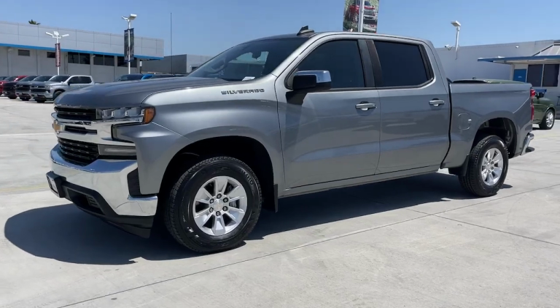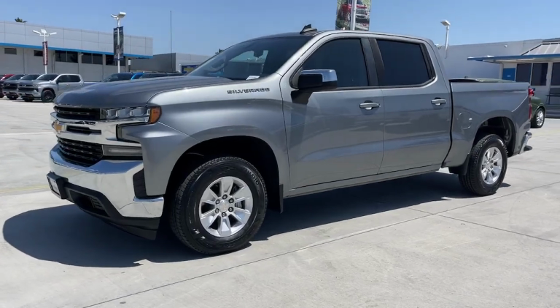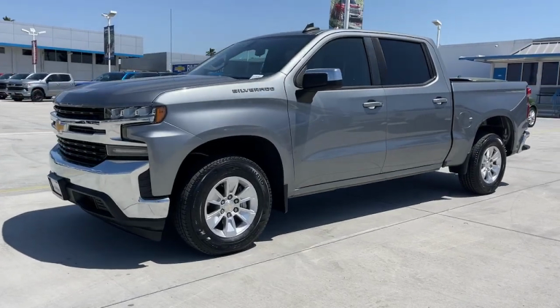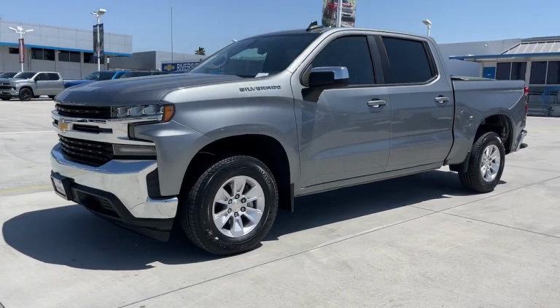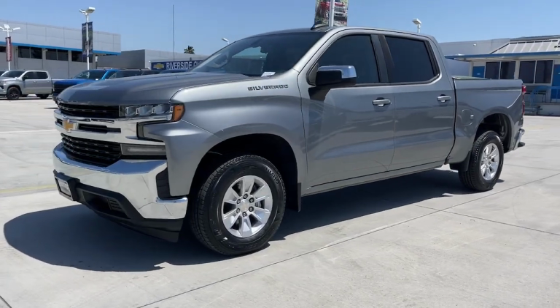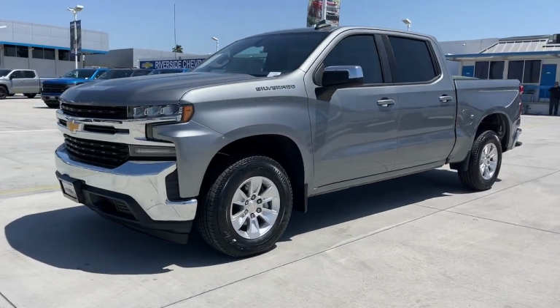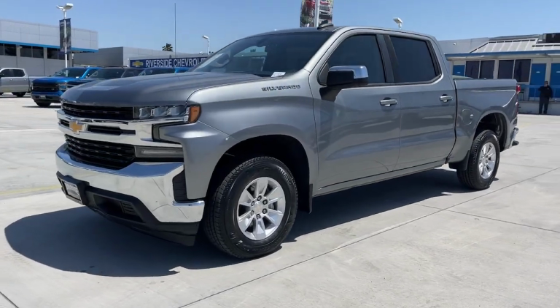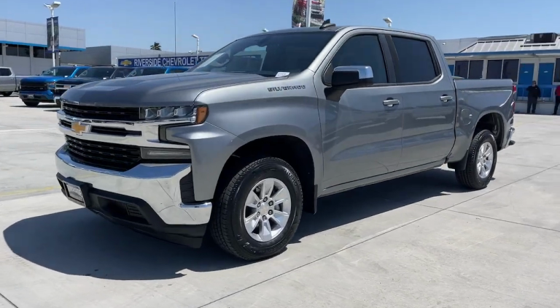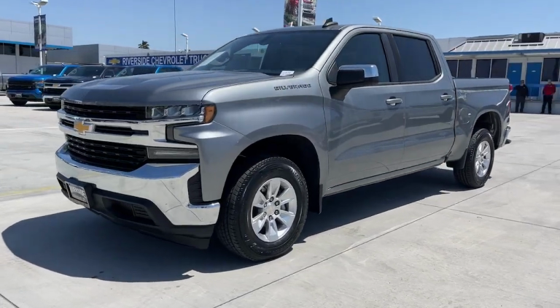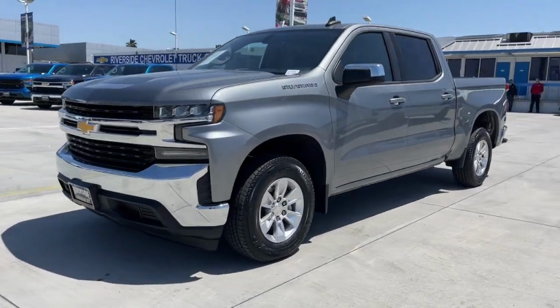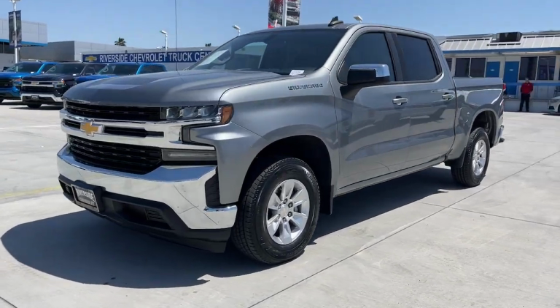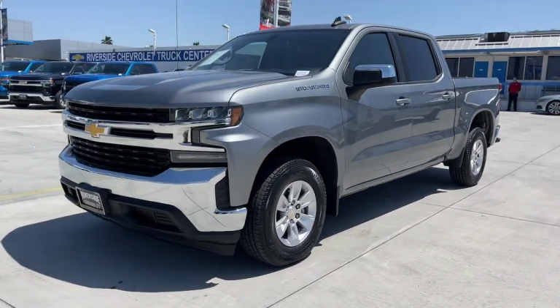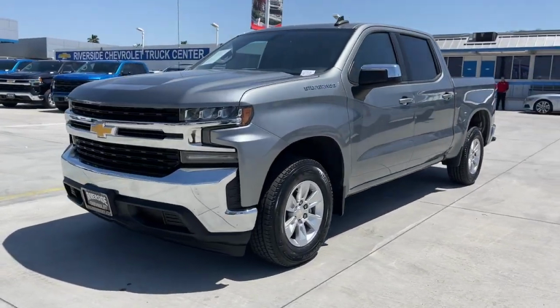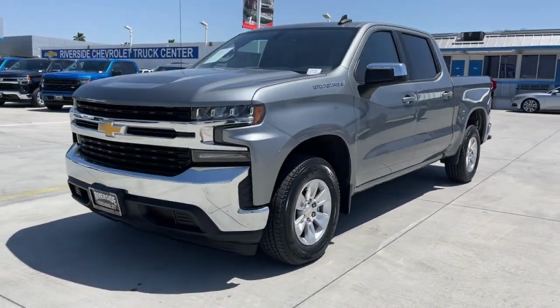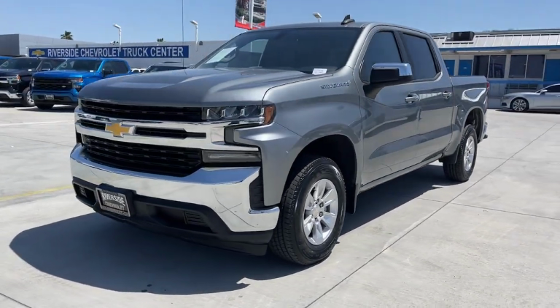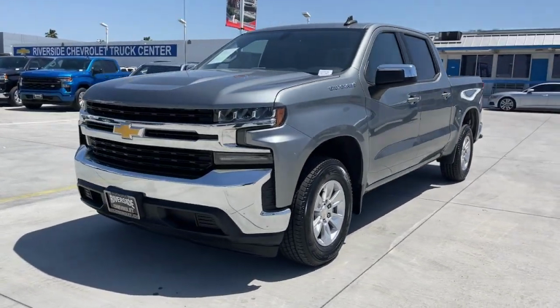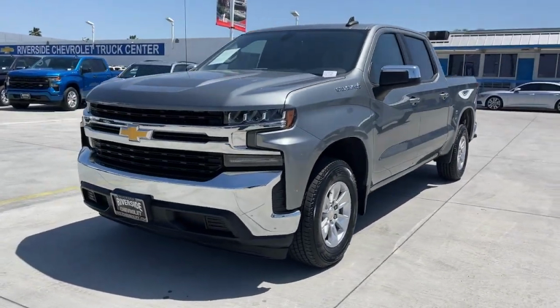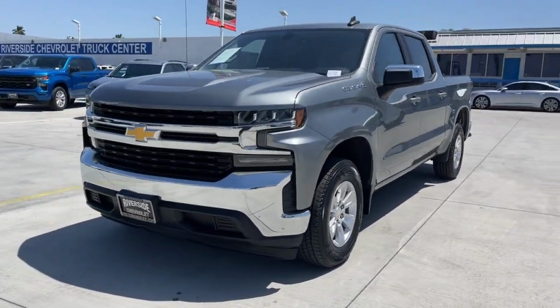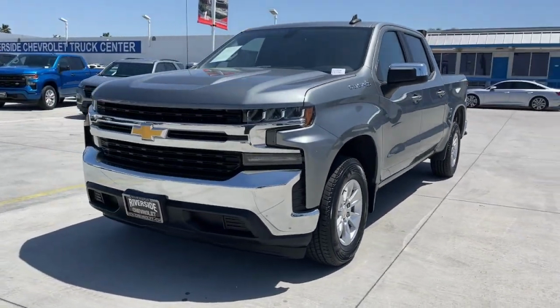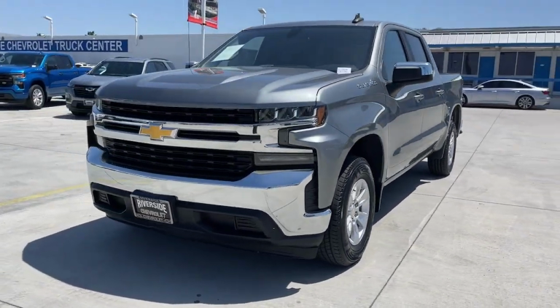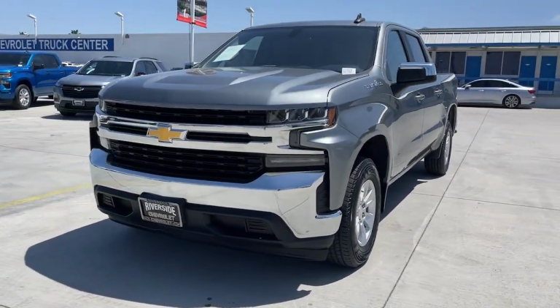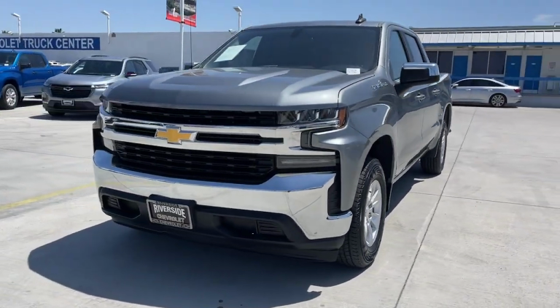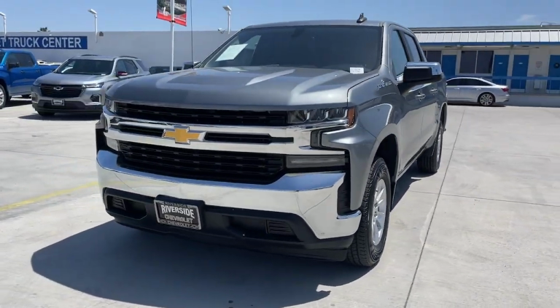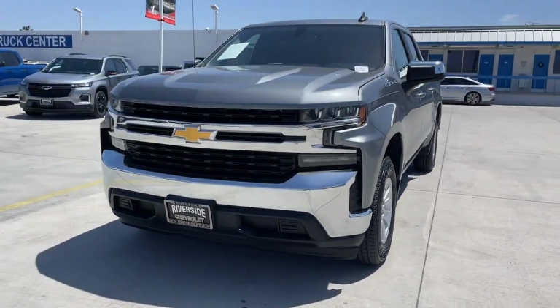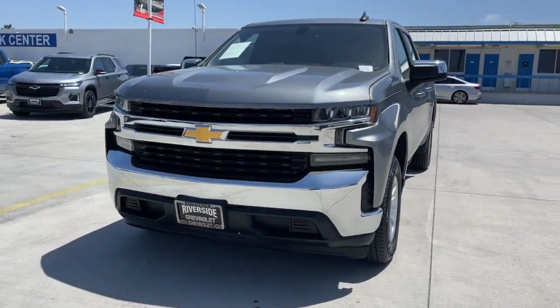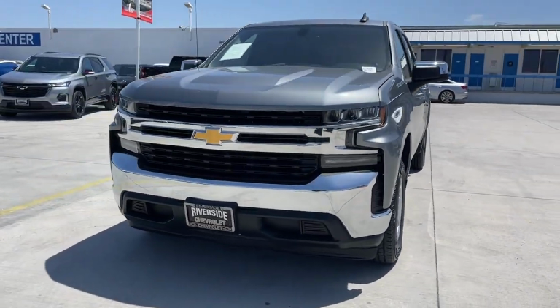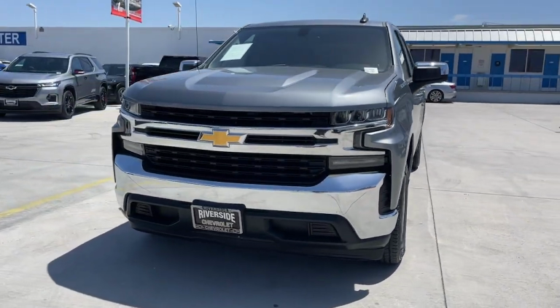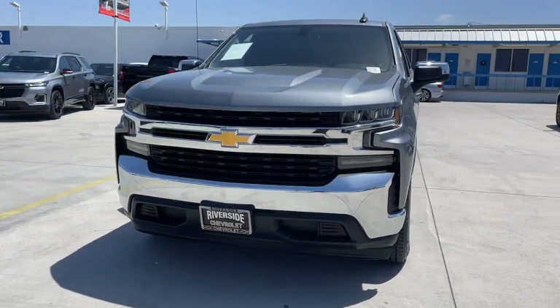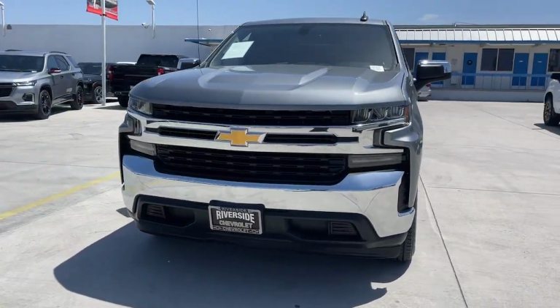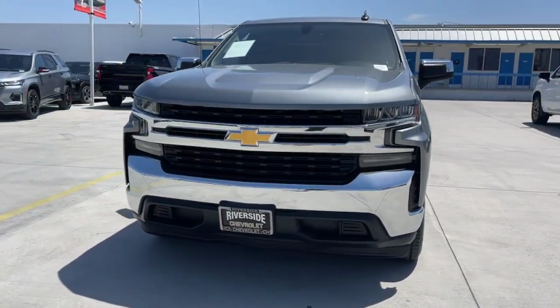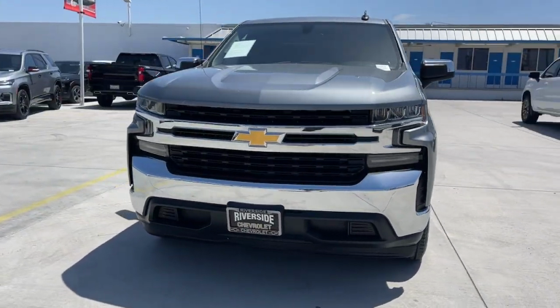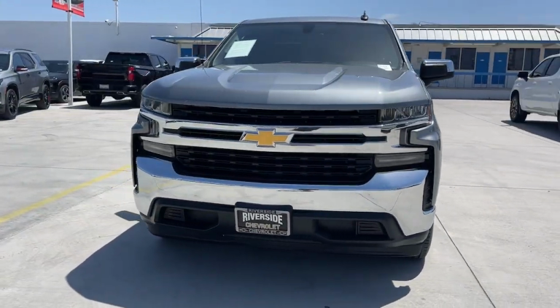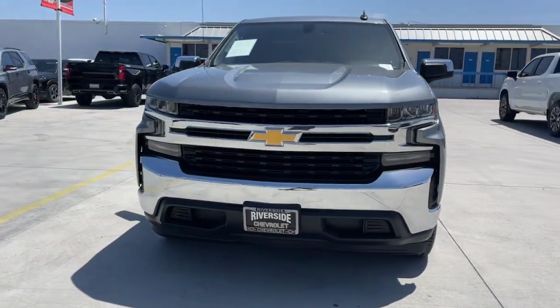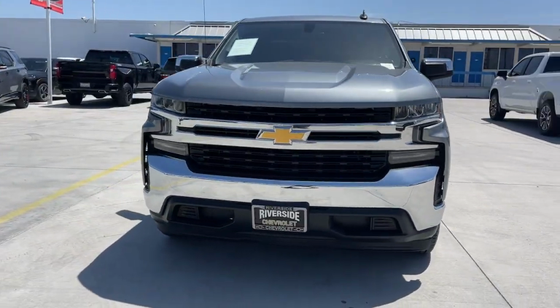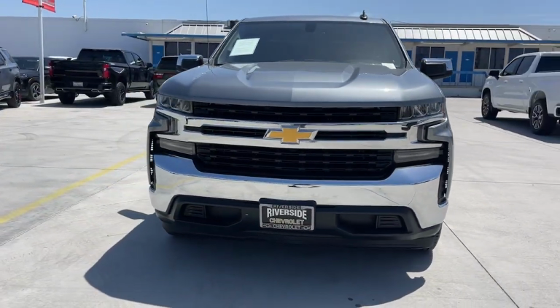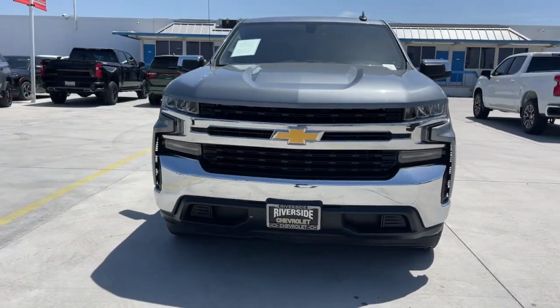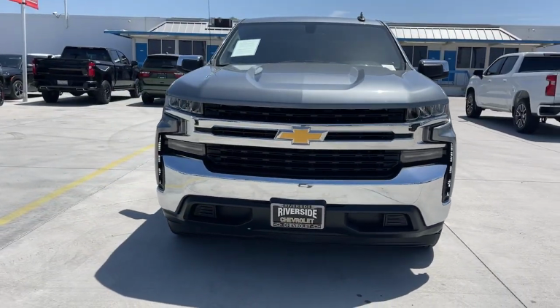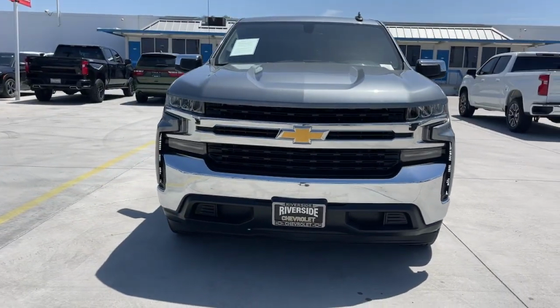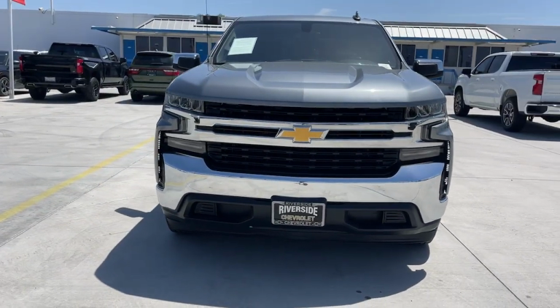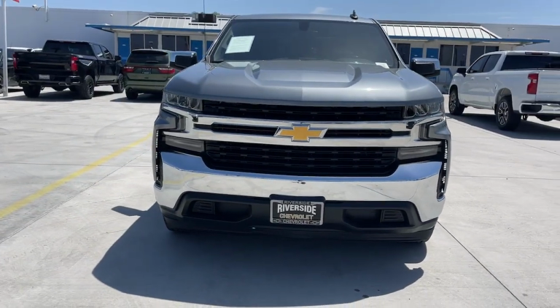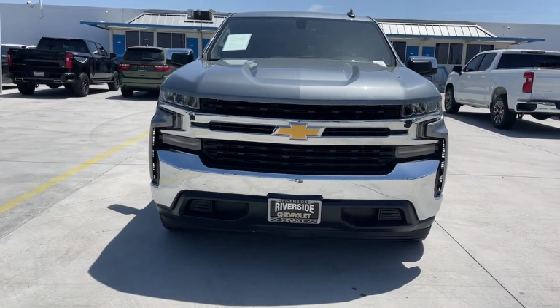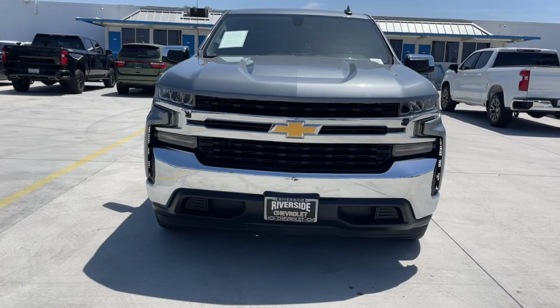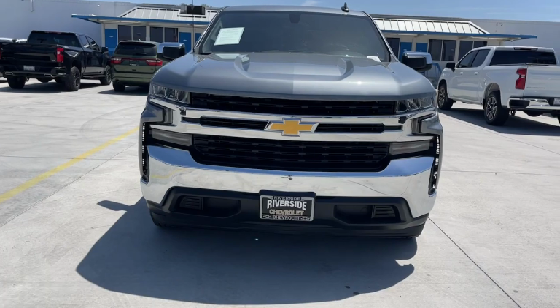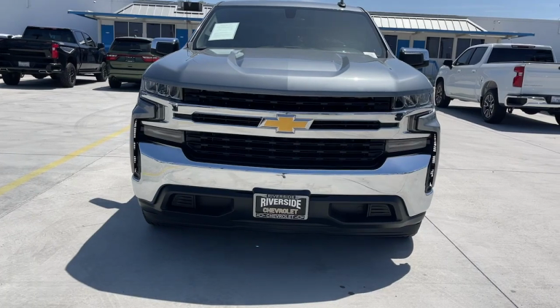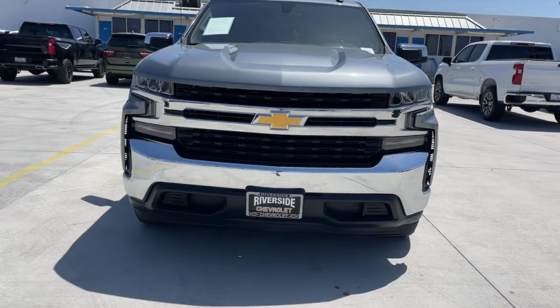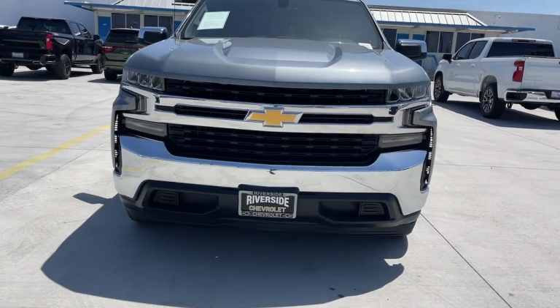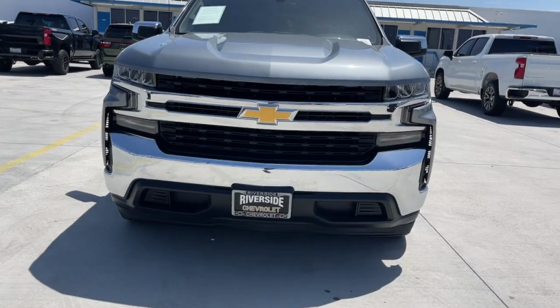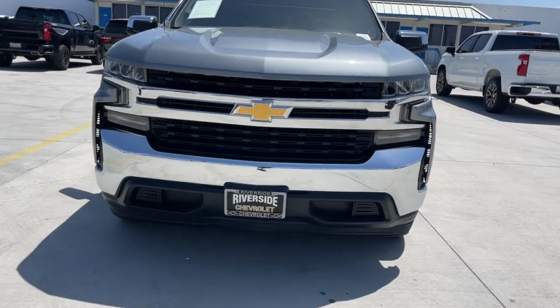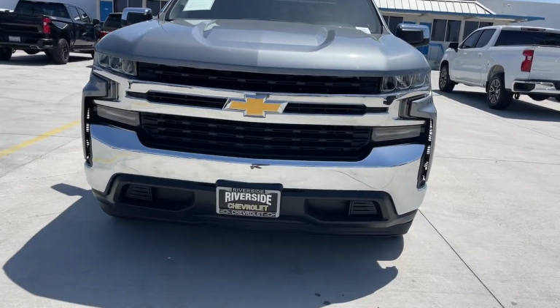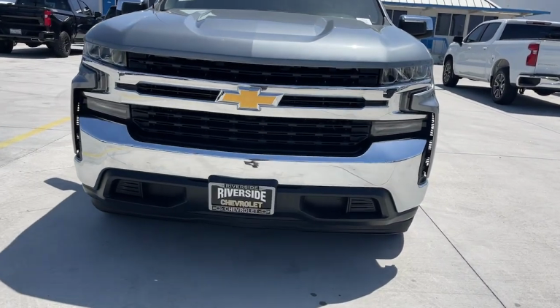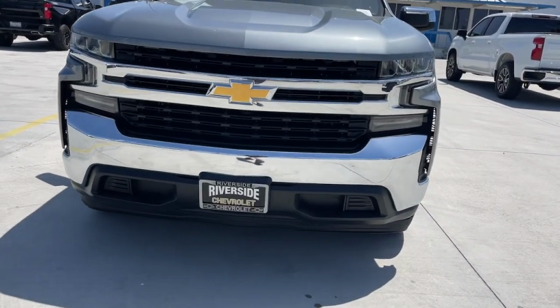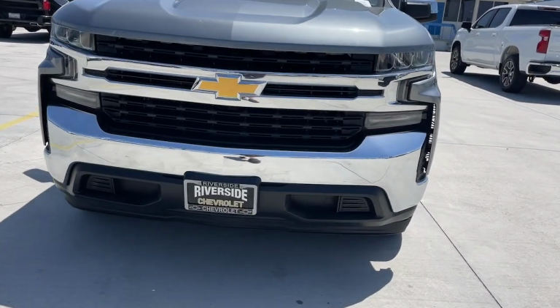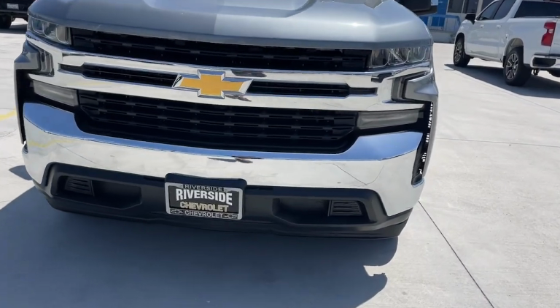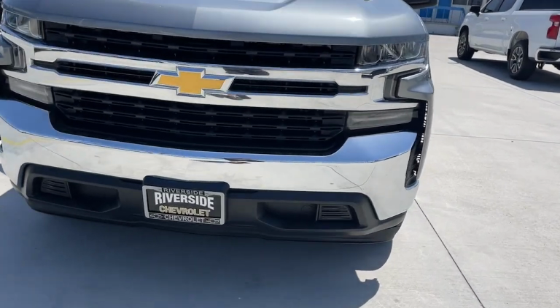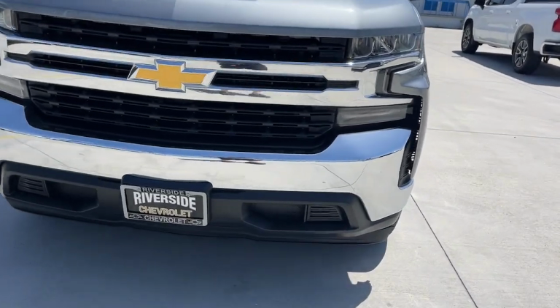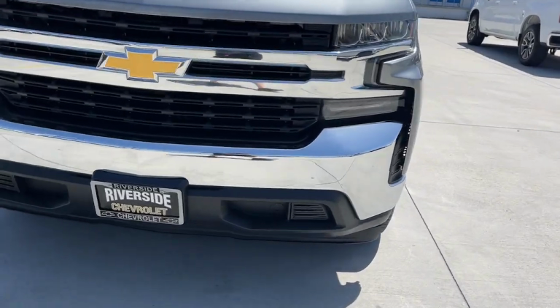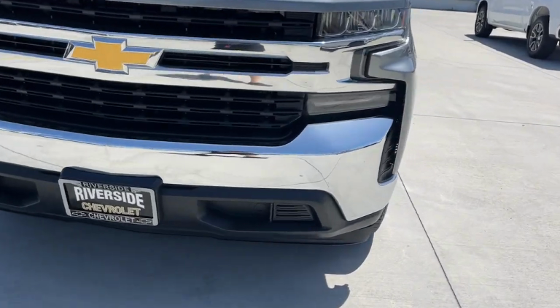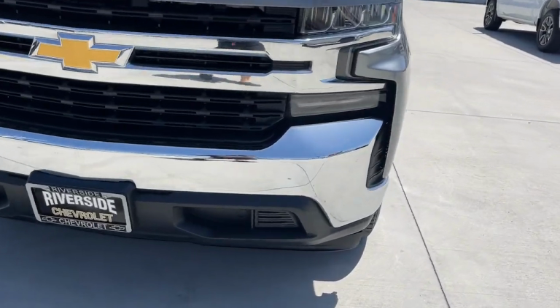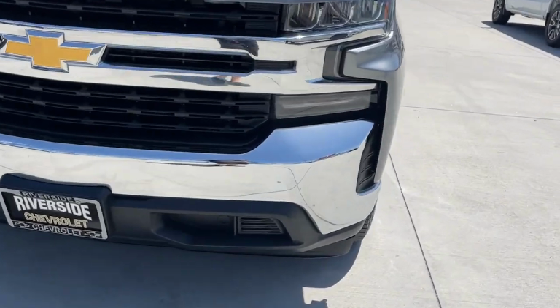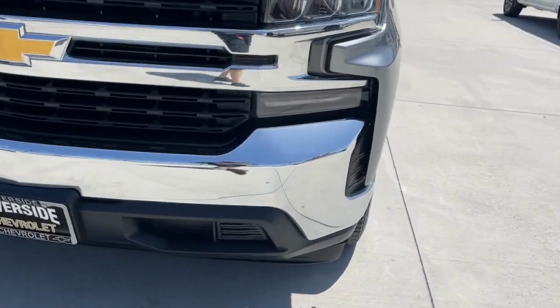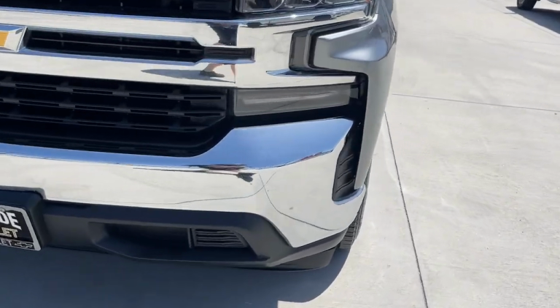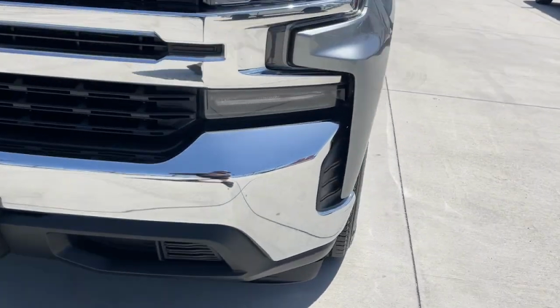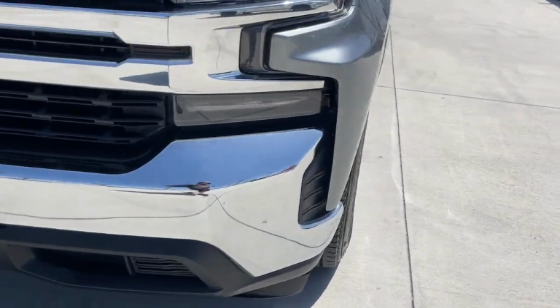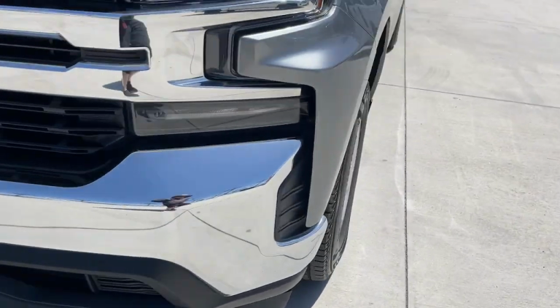Apple CarPlay and/or Android Auto. Heated driver's seat. Keyless entry. Backup camera. Premium sound system.